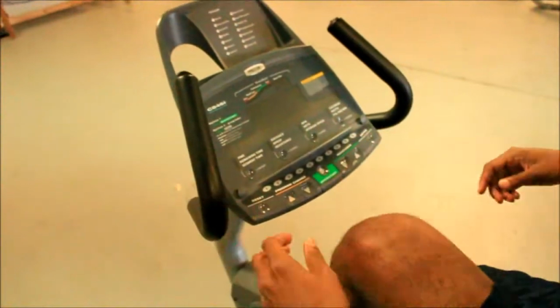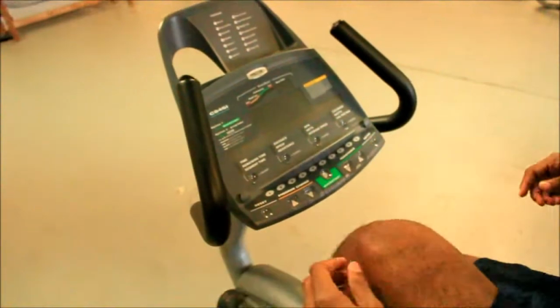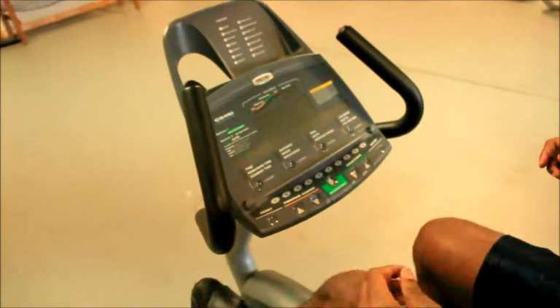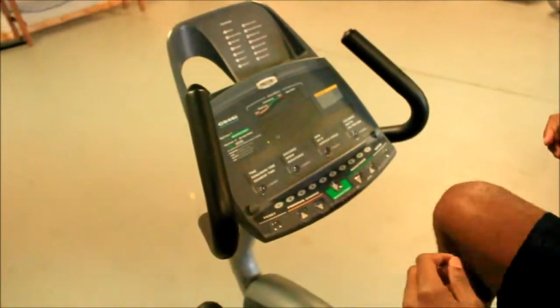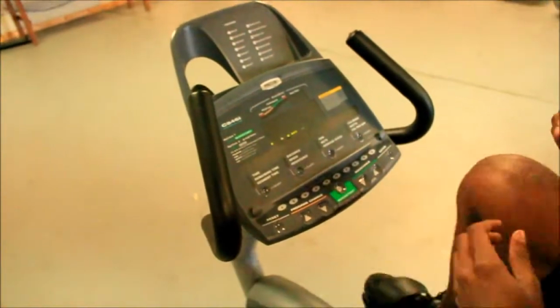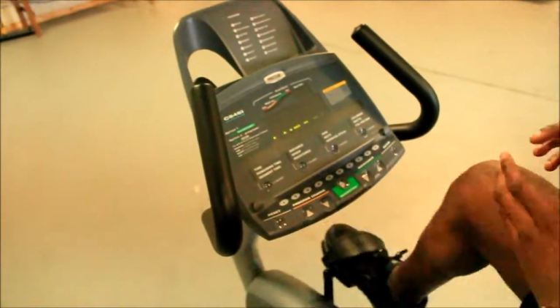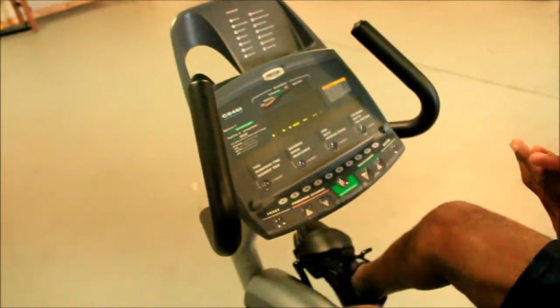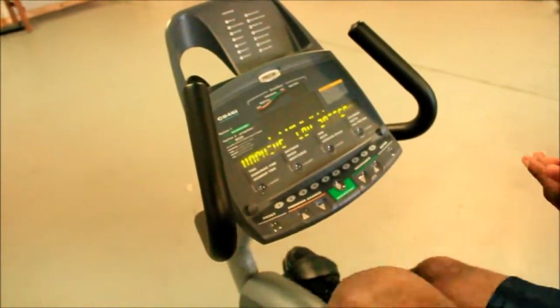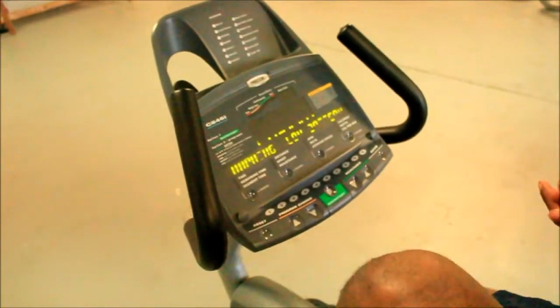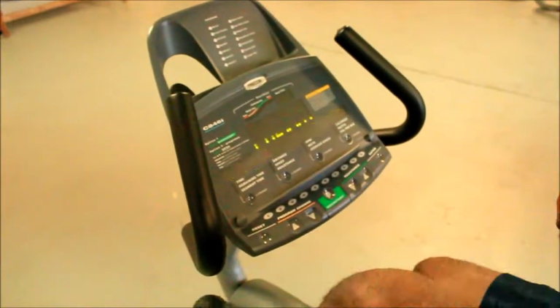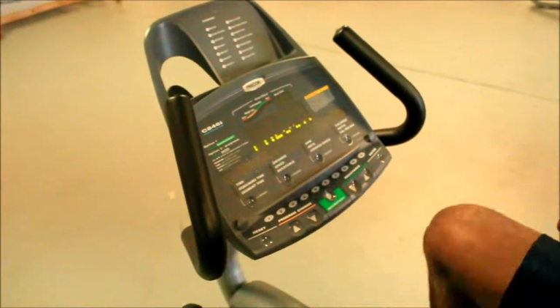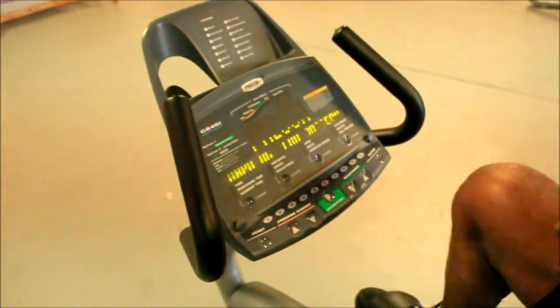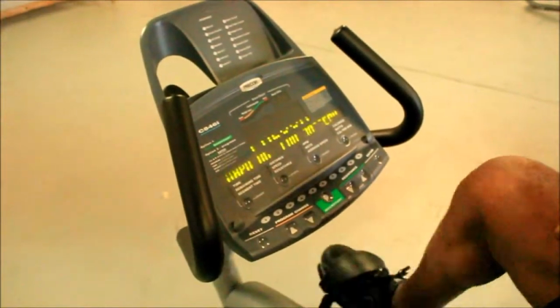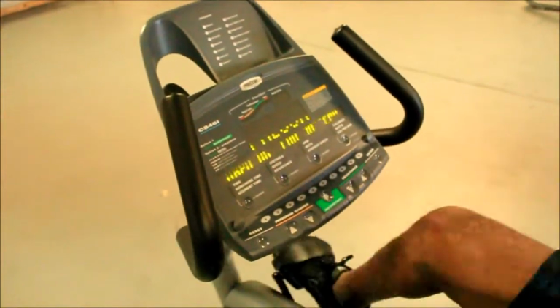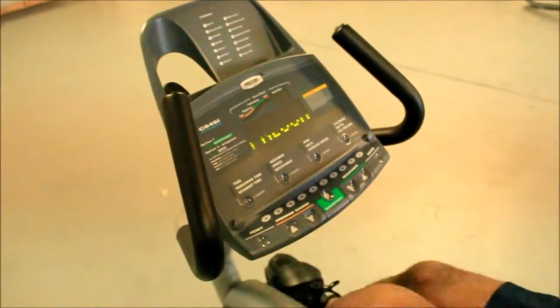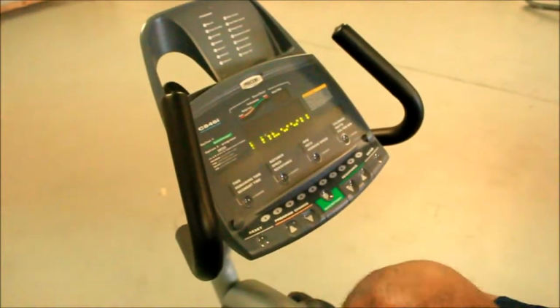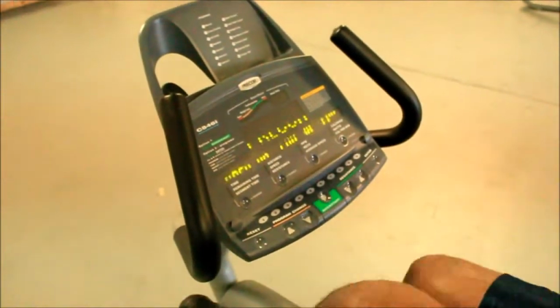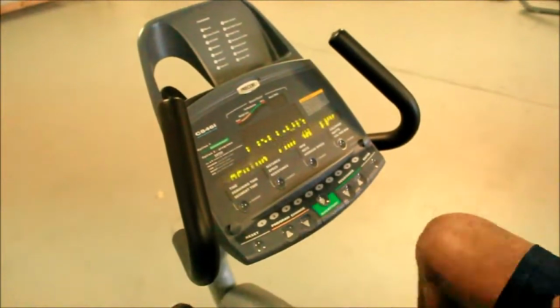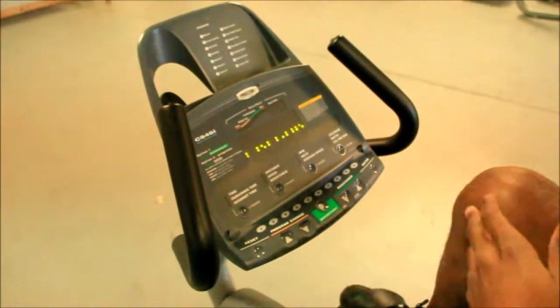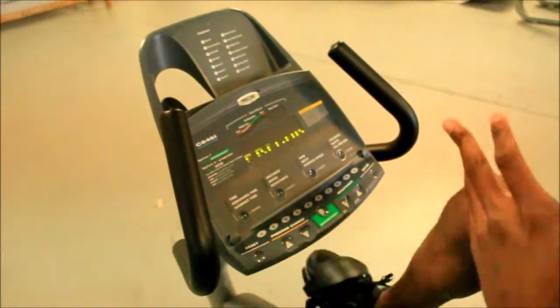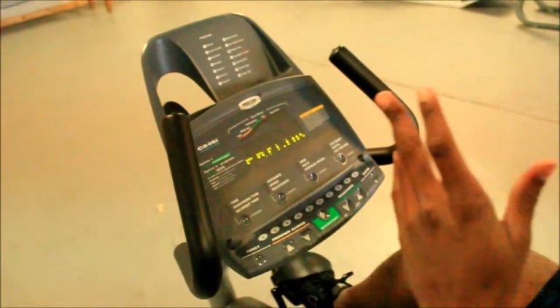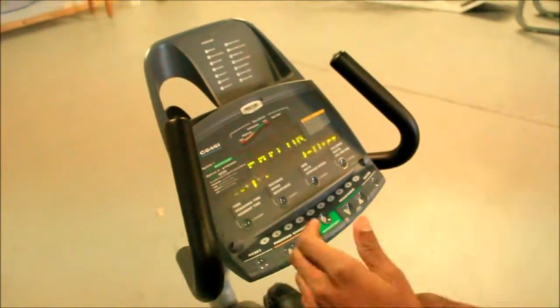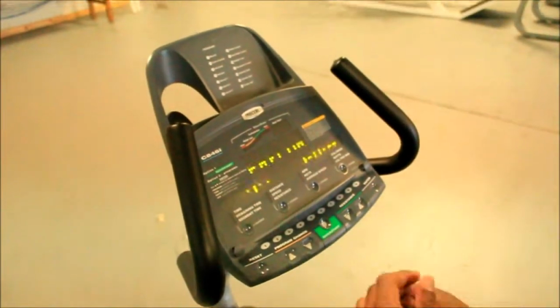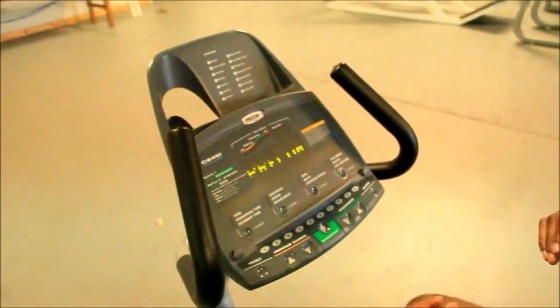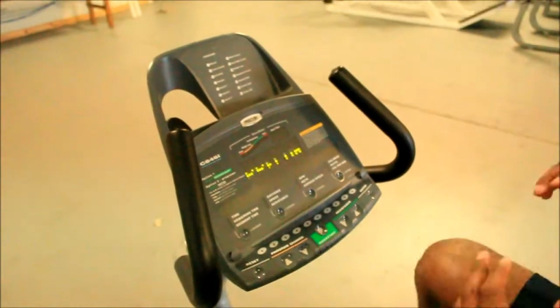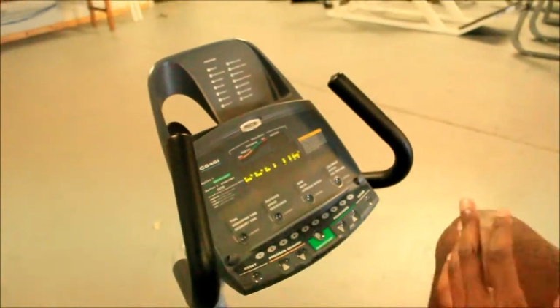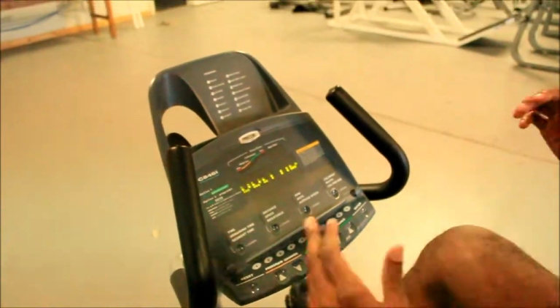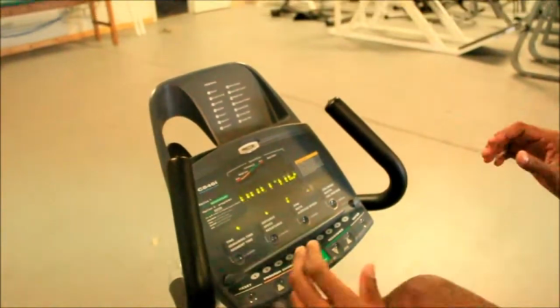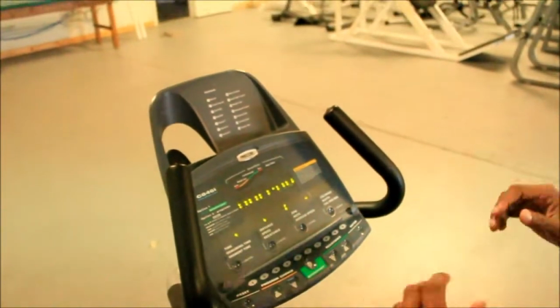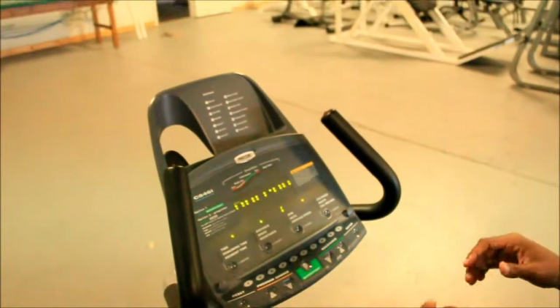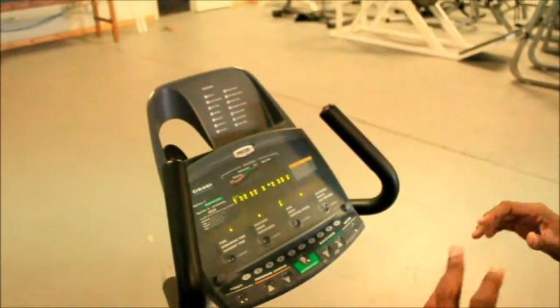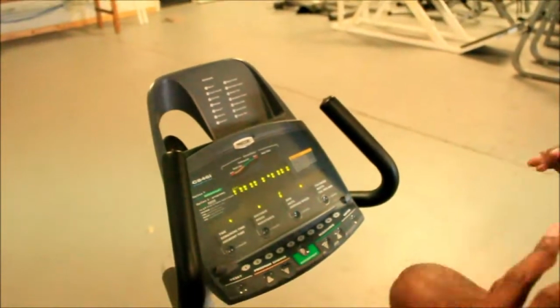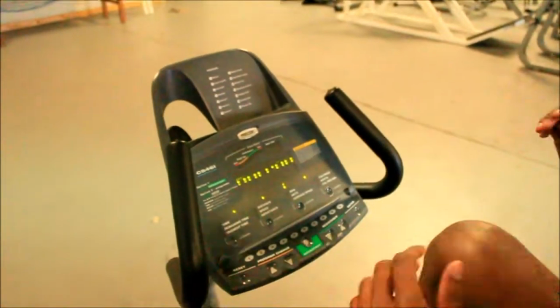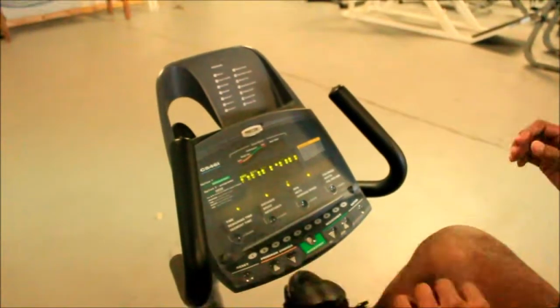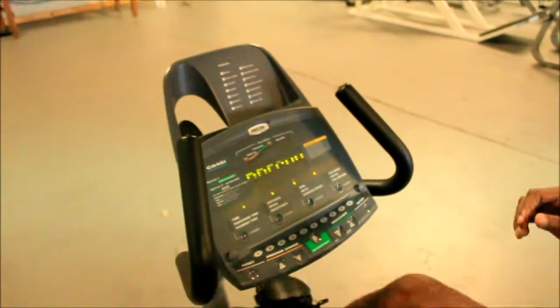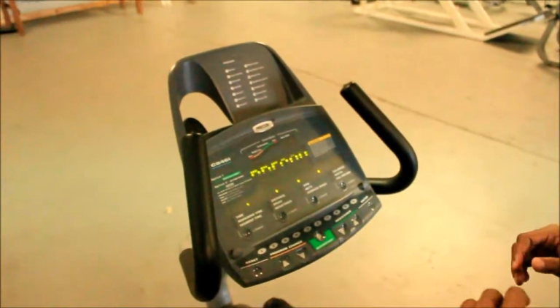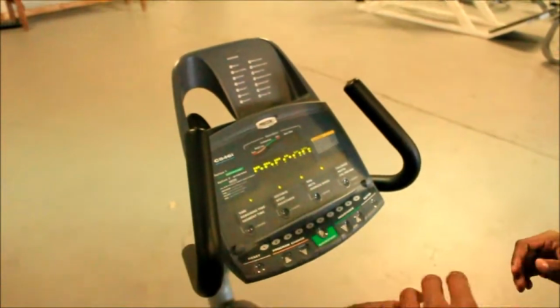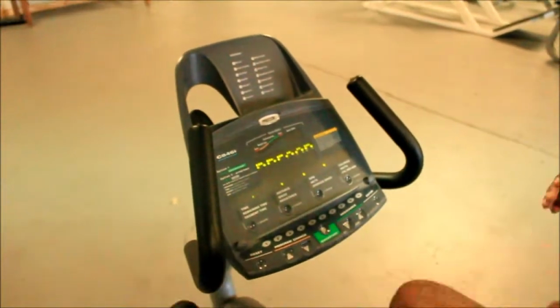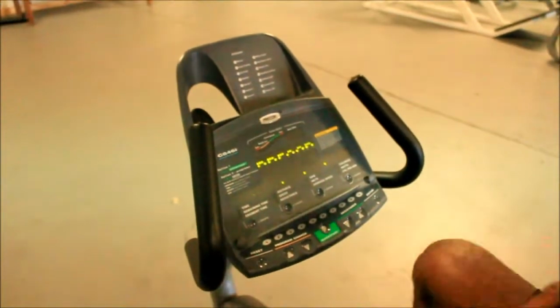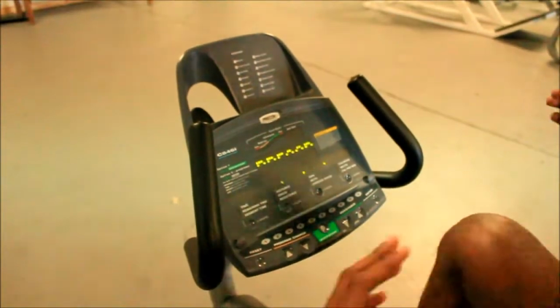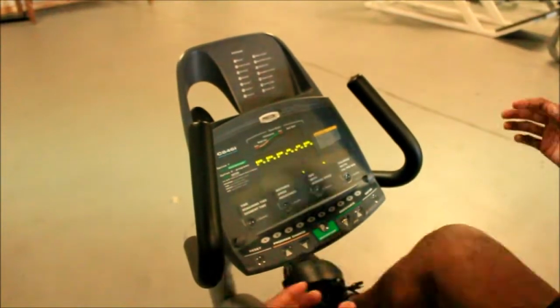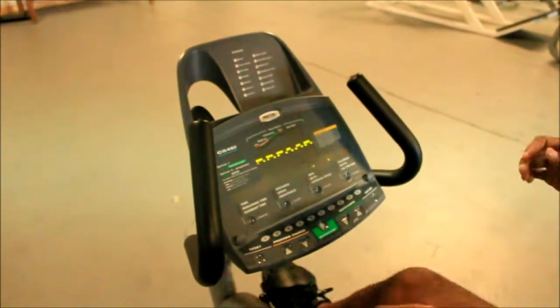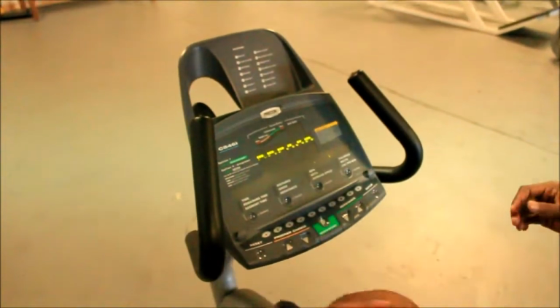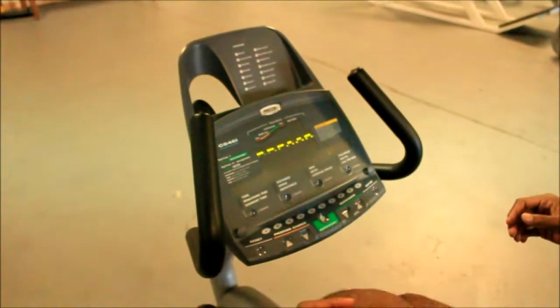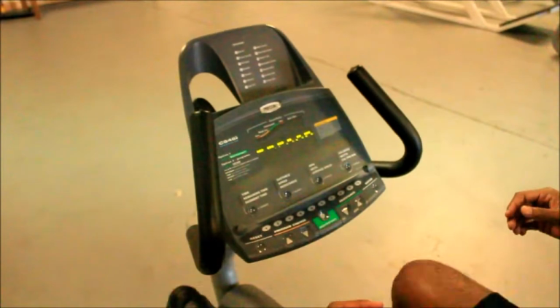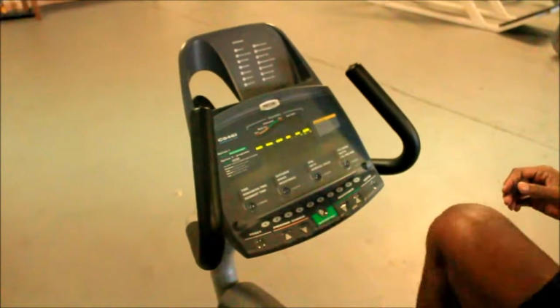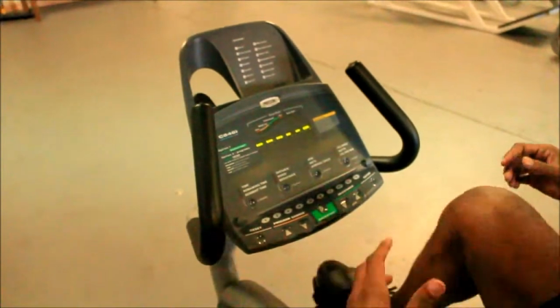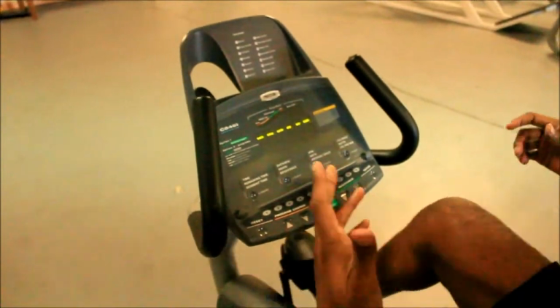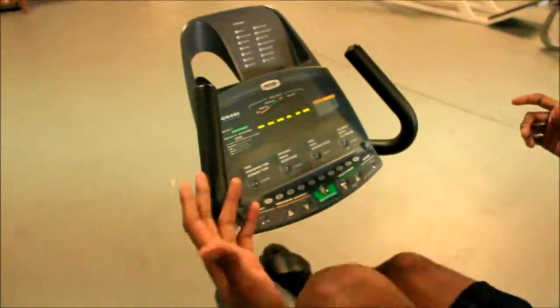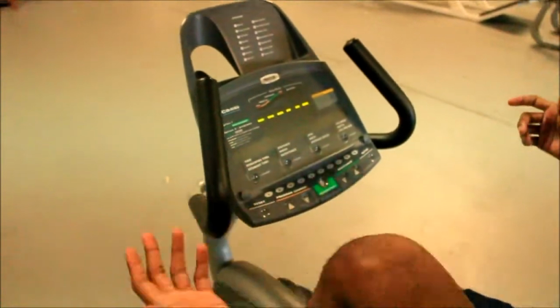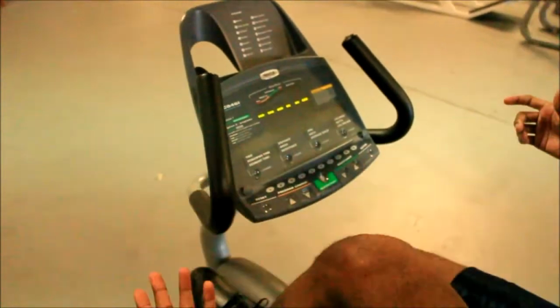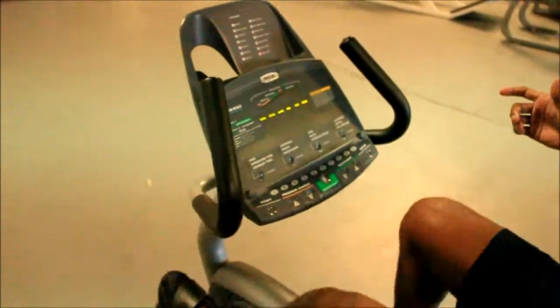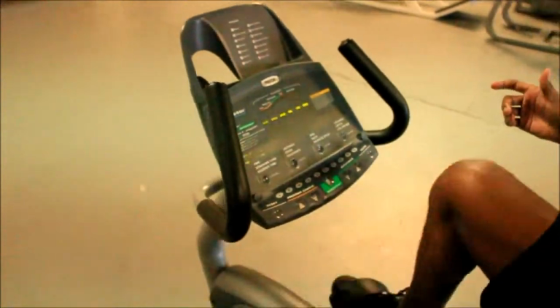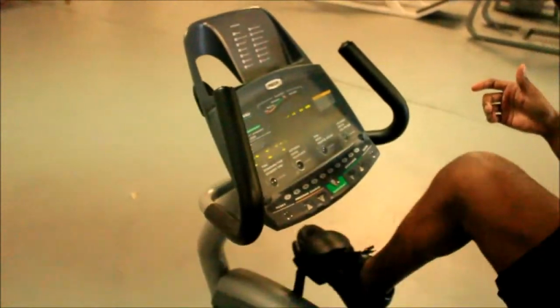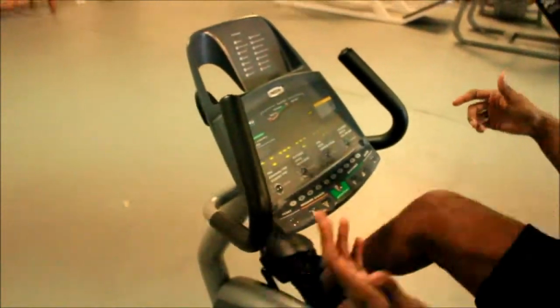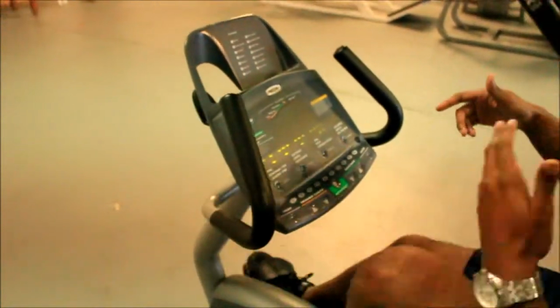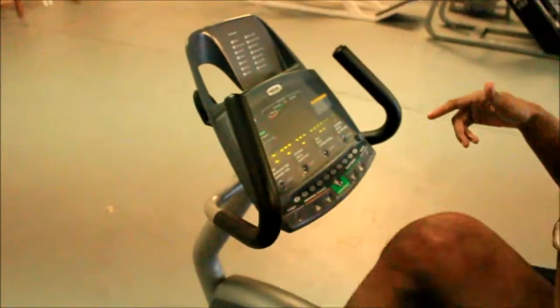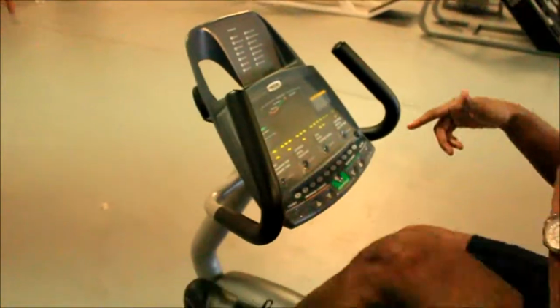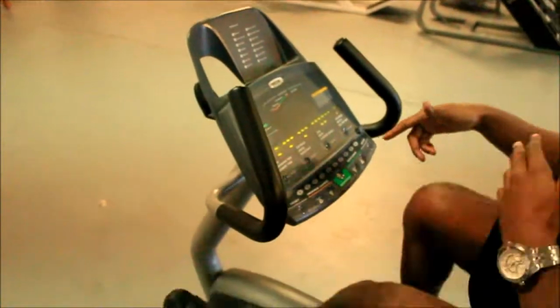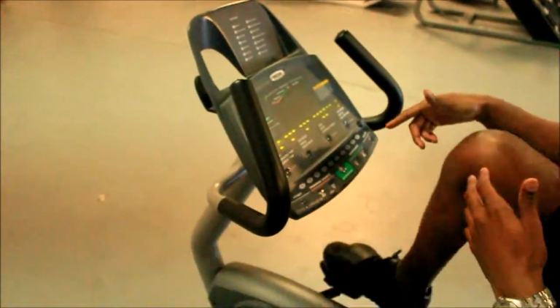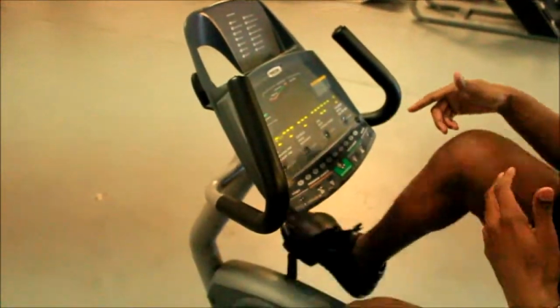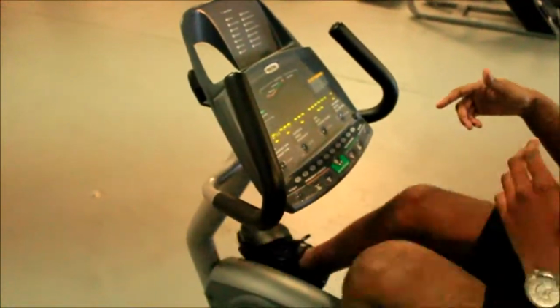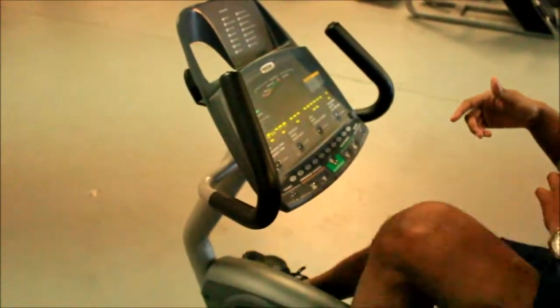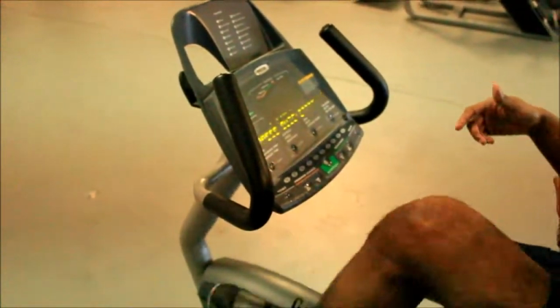It's self-generated, and it shows you your time, your distance, your RPMs, calories burned, your program, and also digital resistance.